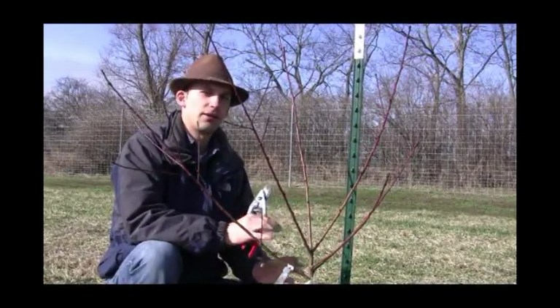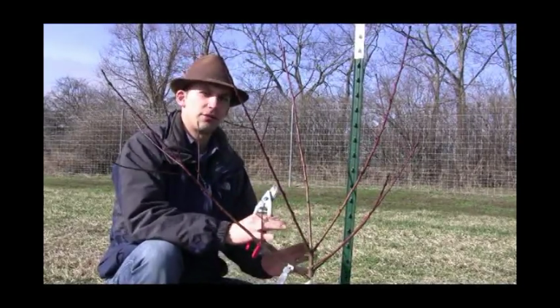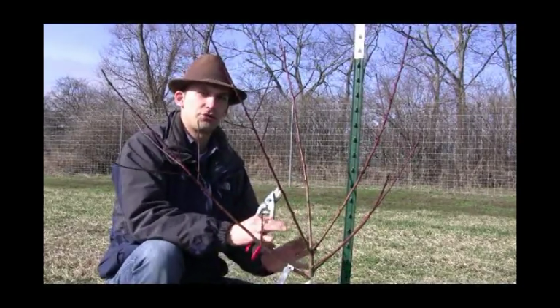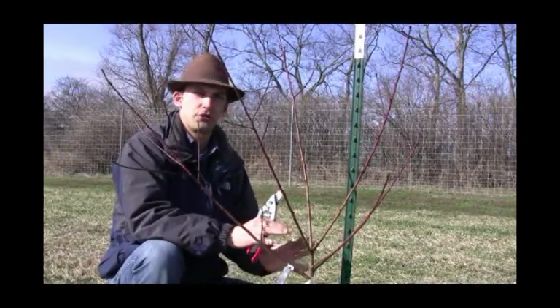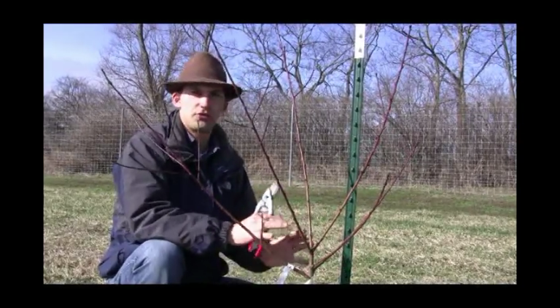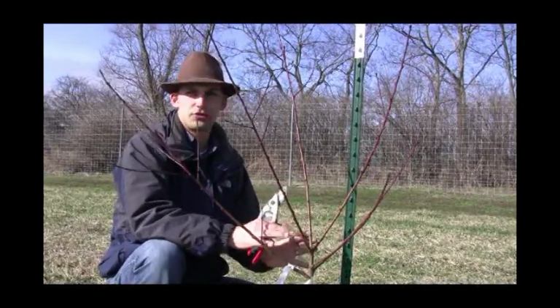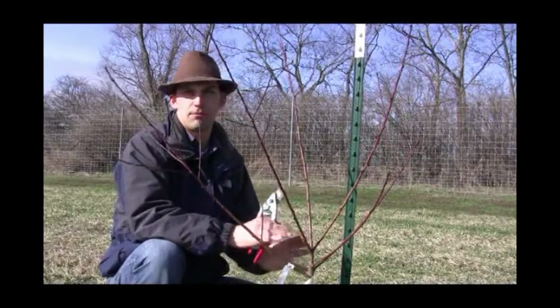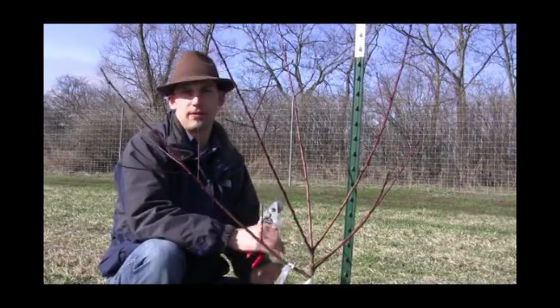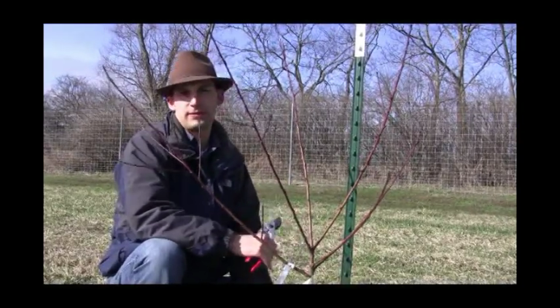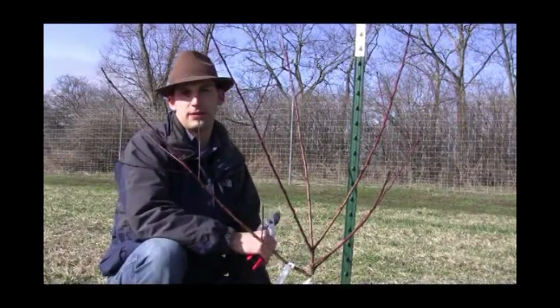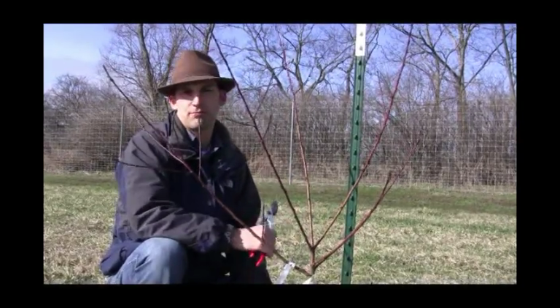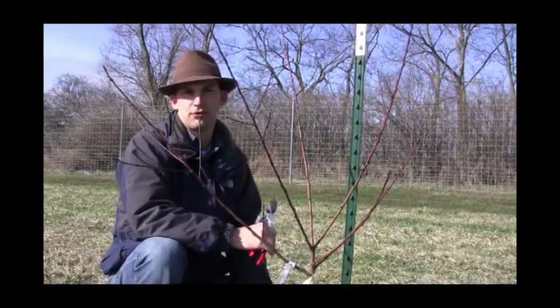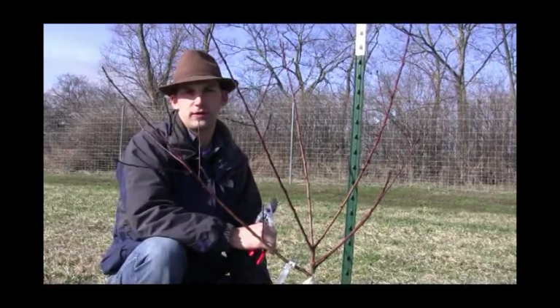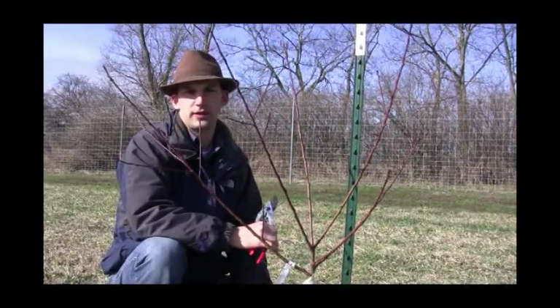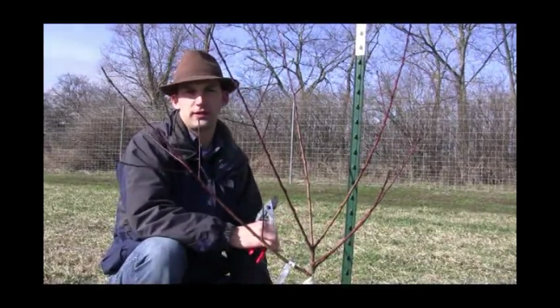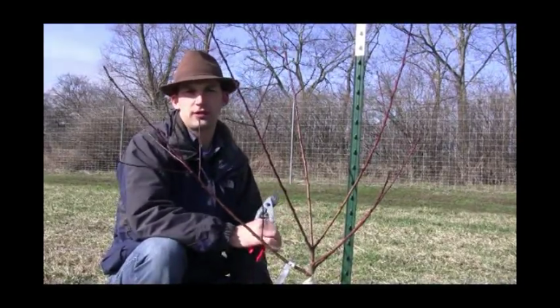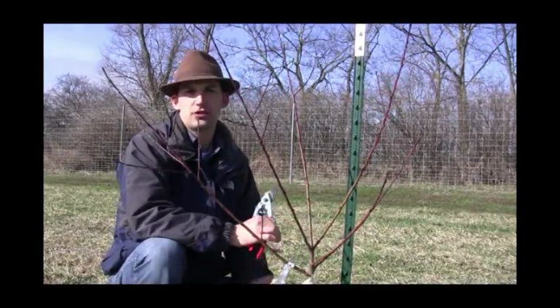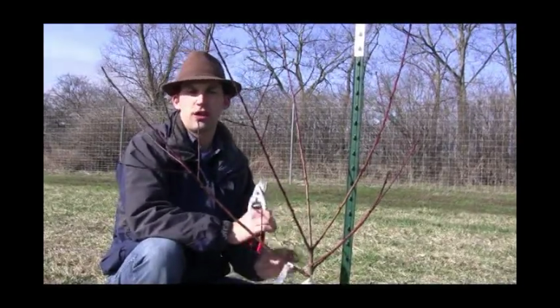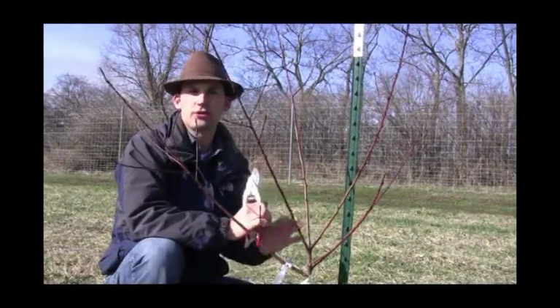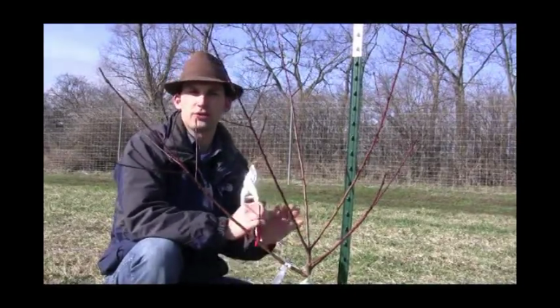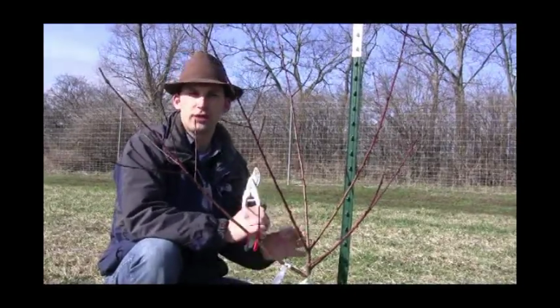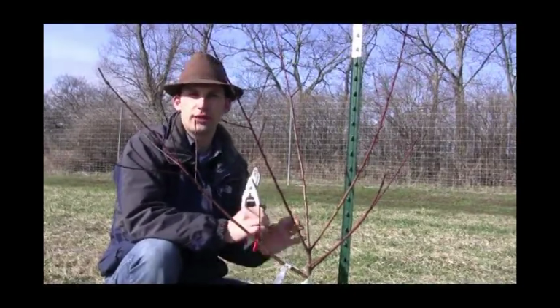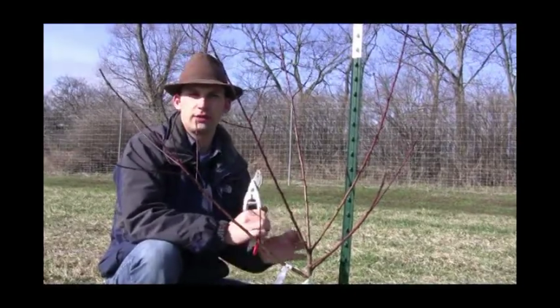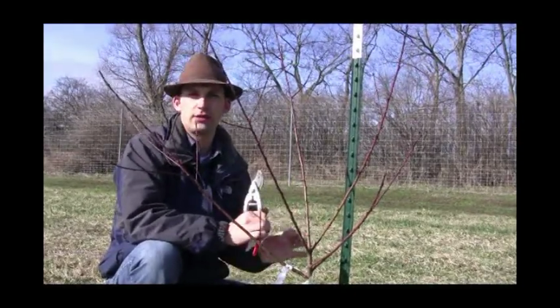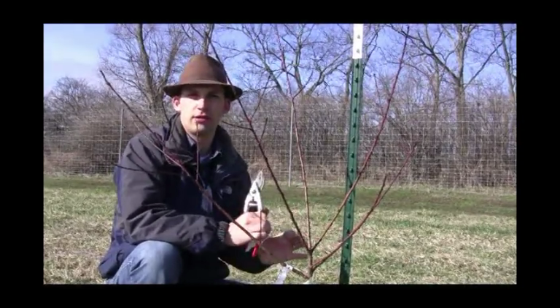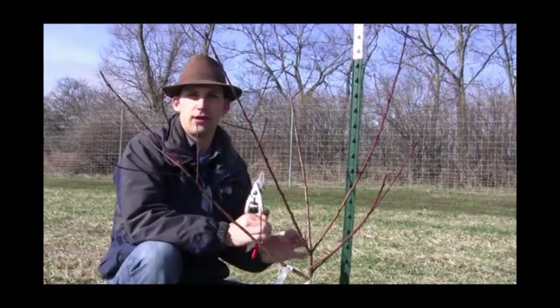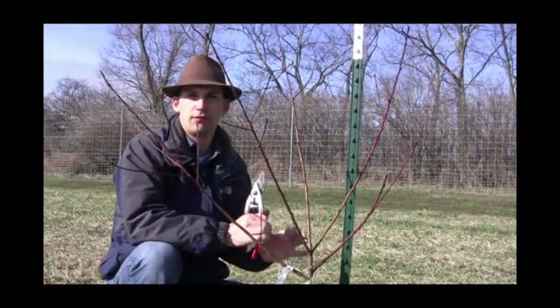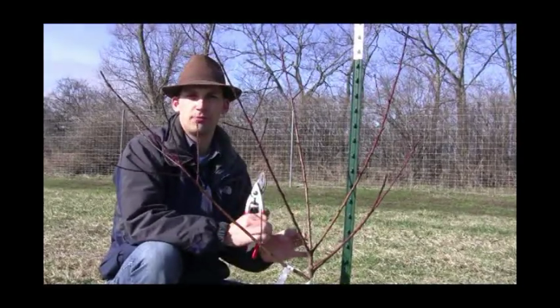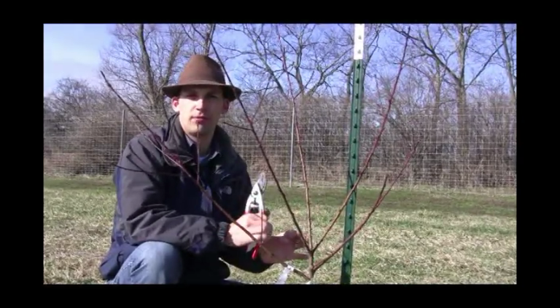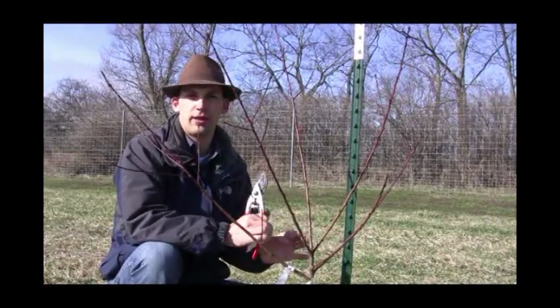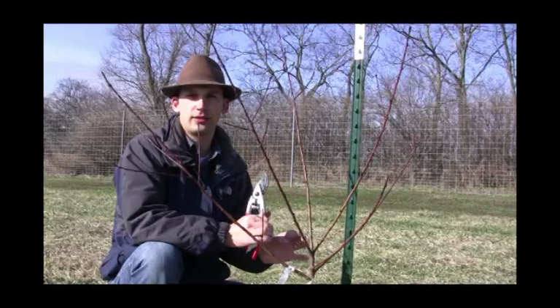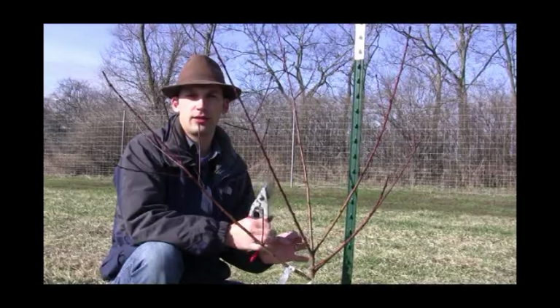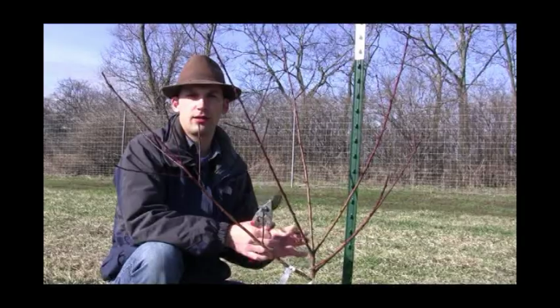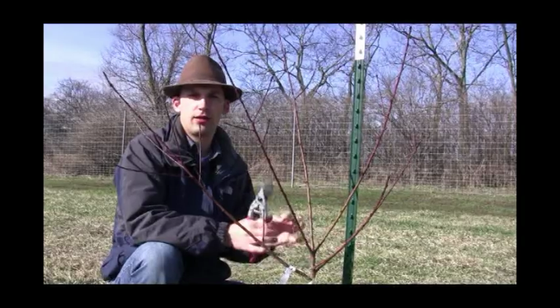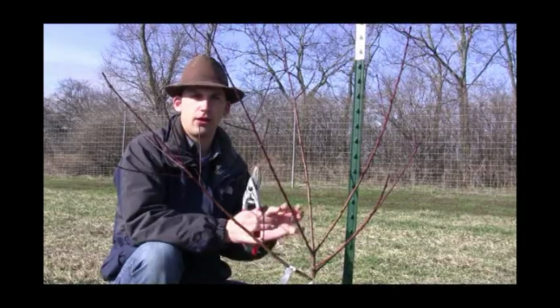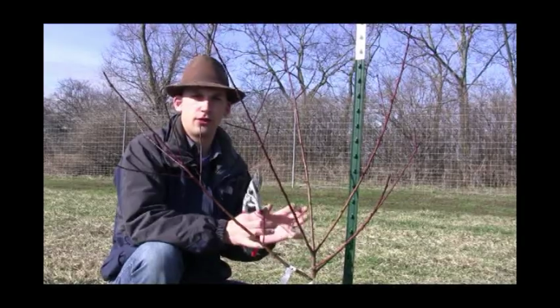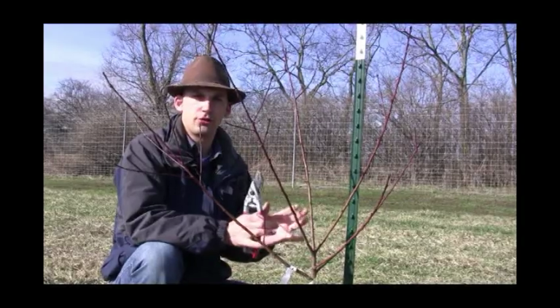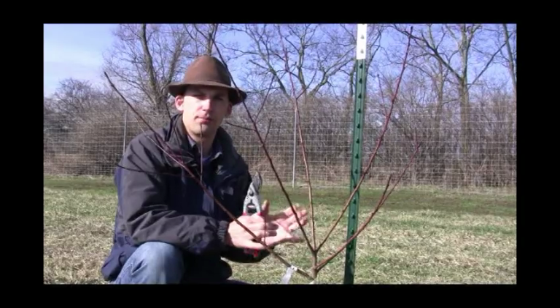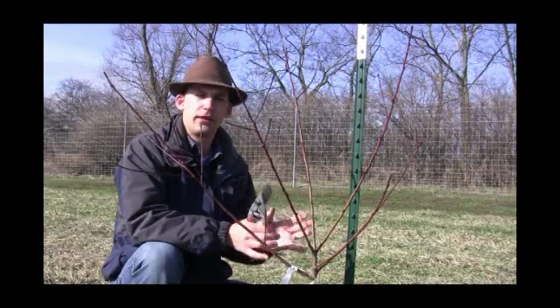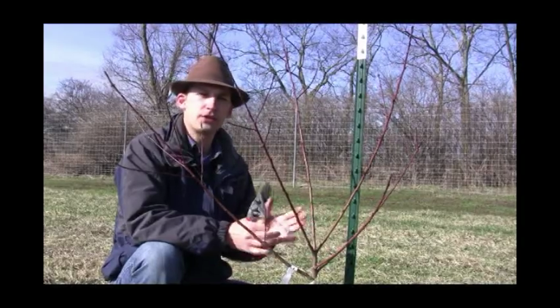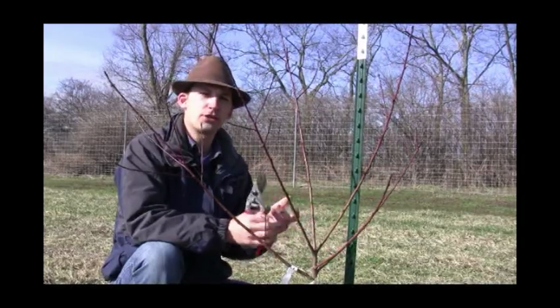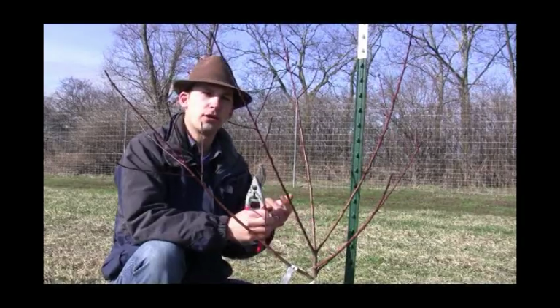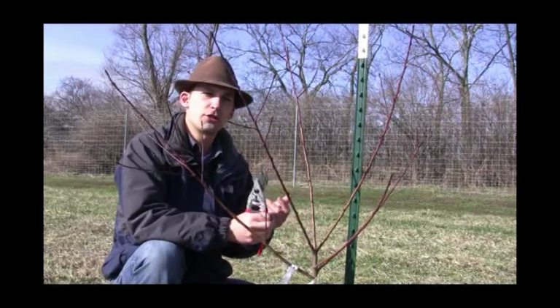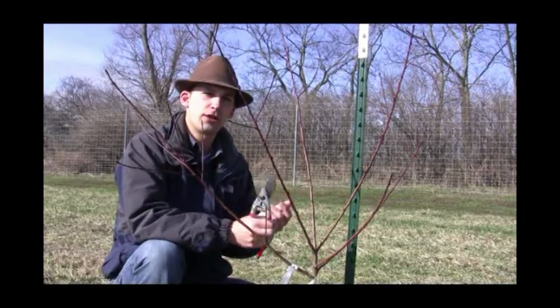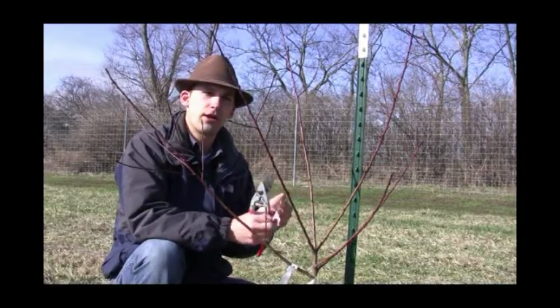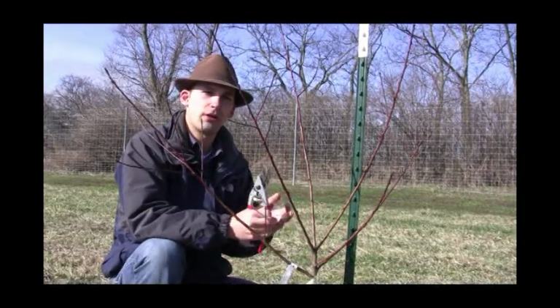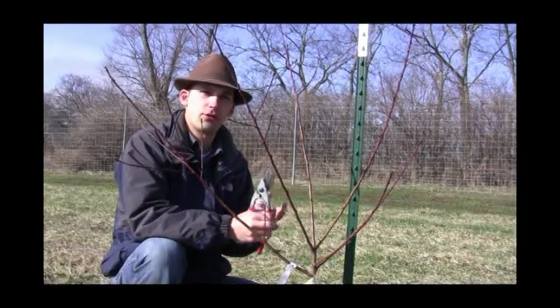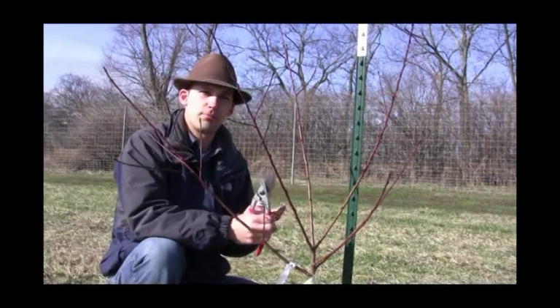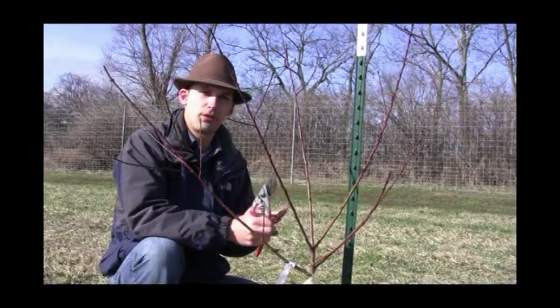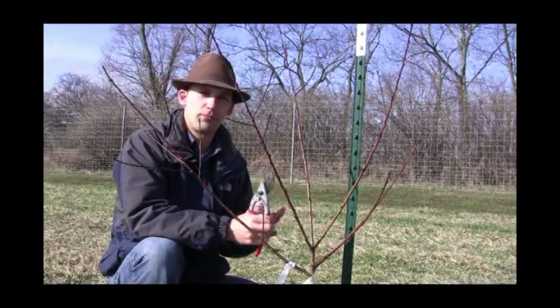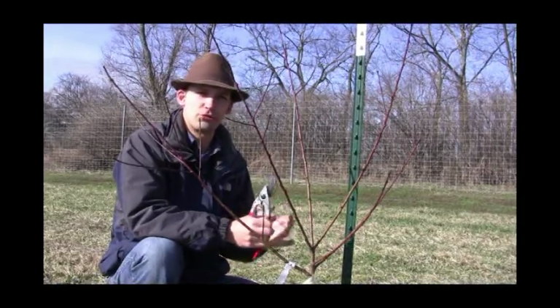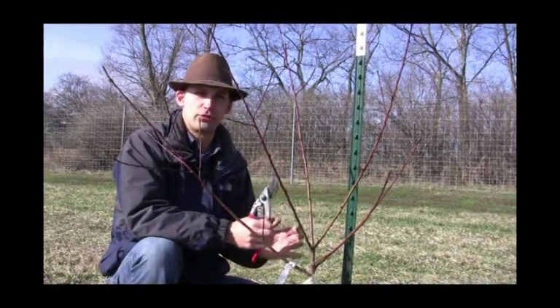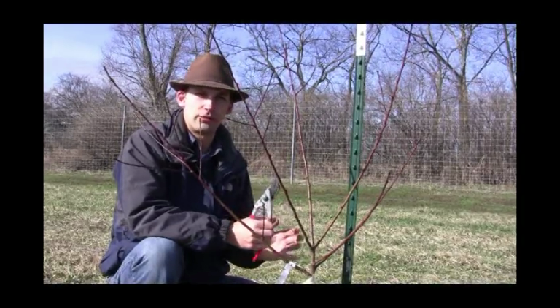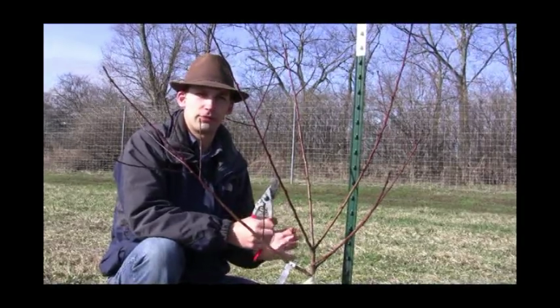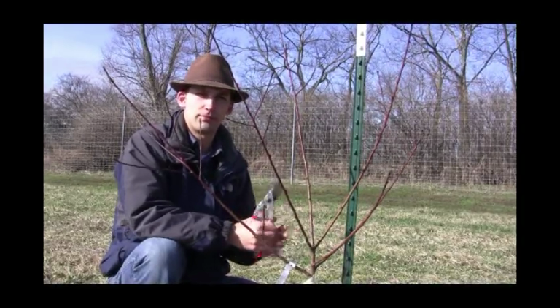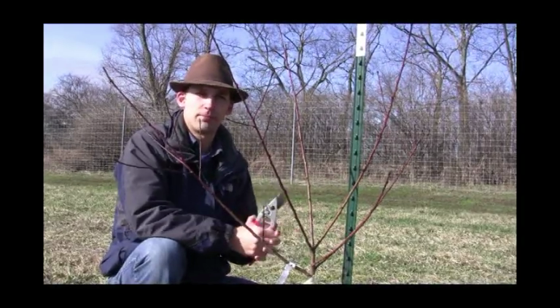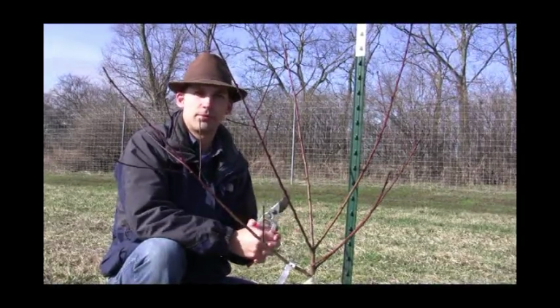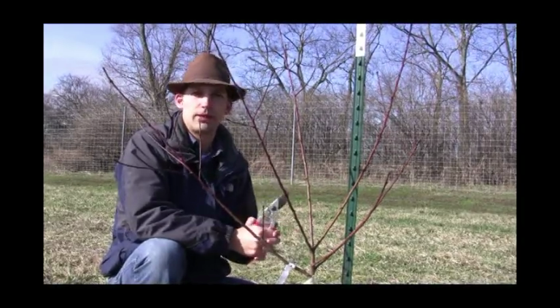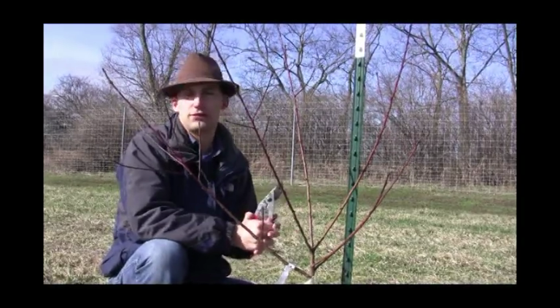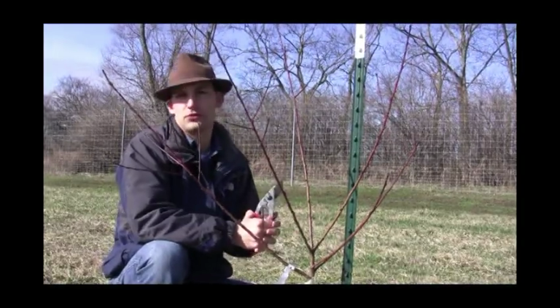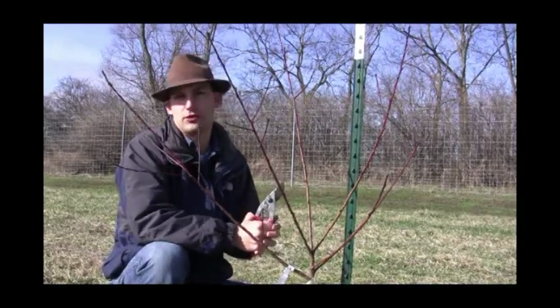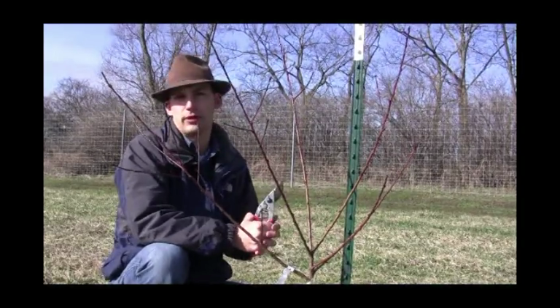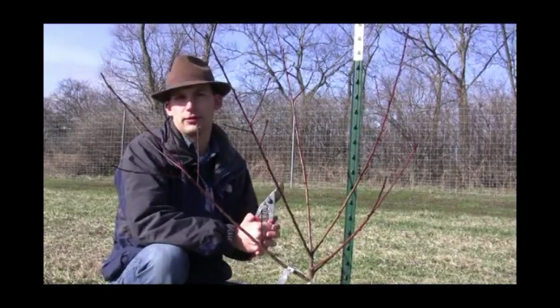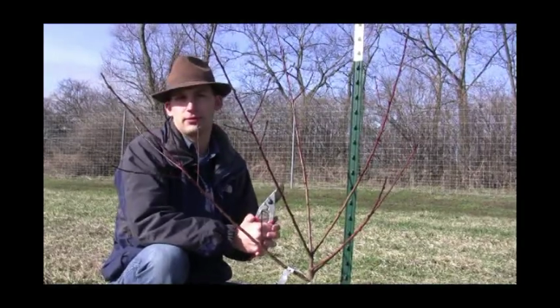So those are your basic pruning techniques in your second year after planting on your peach, cherry, or plum trees. Thanks for joining us.